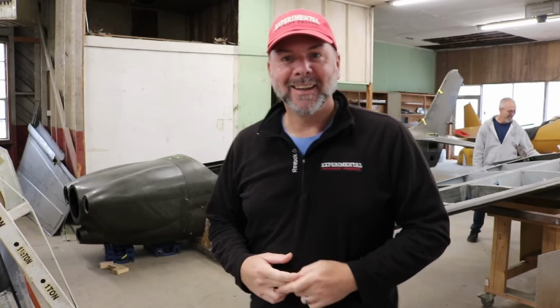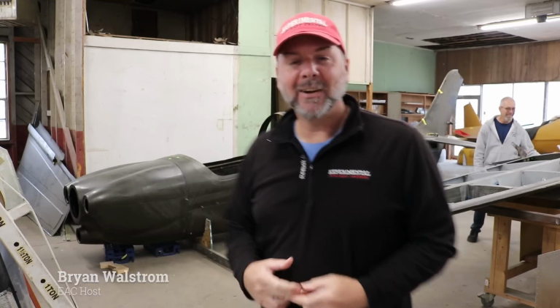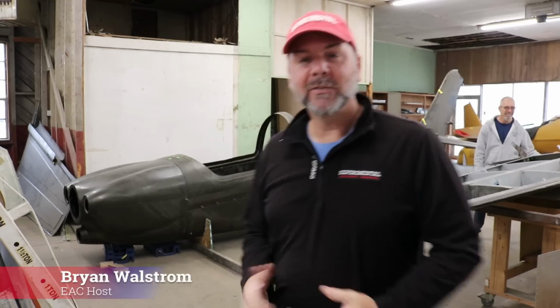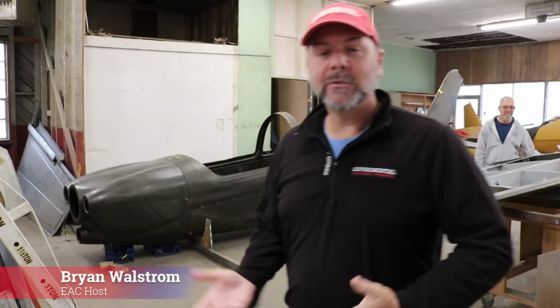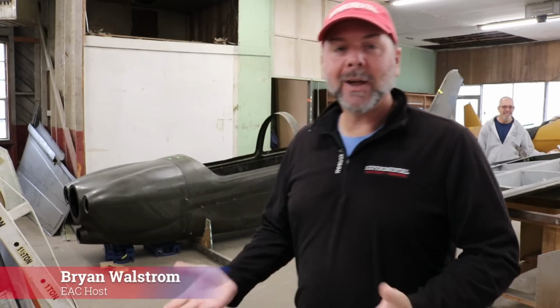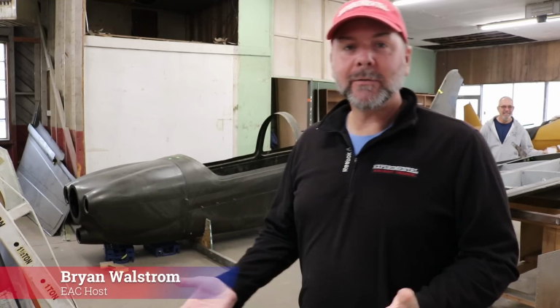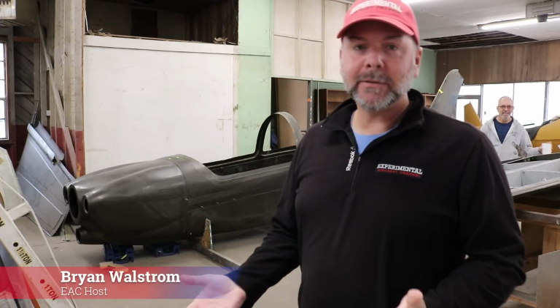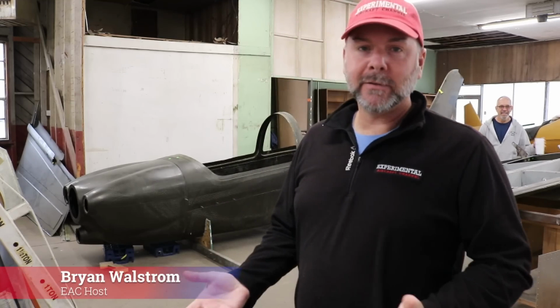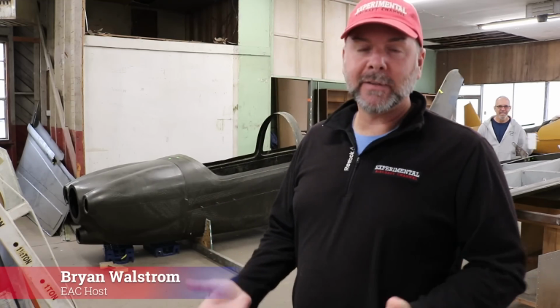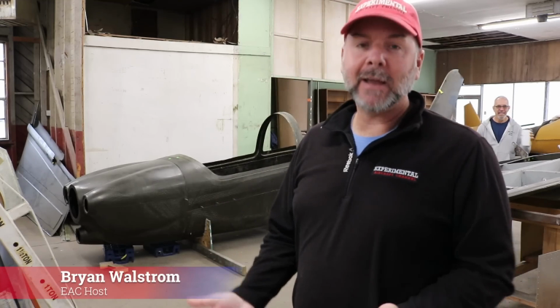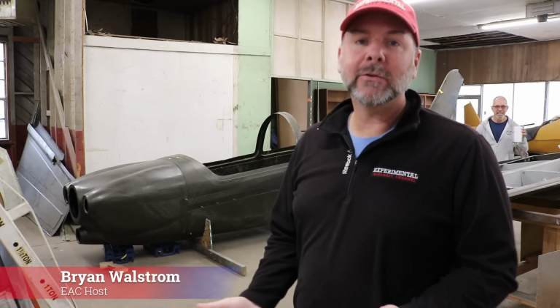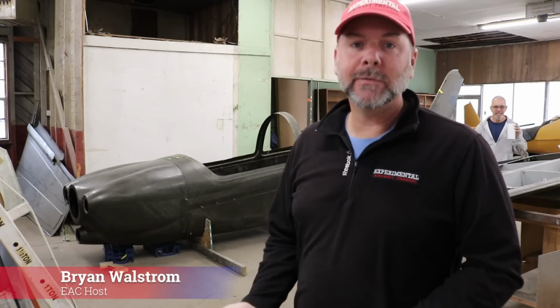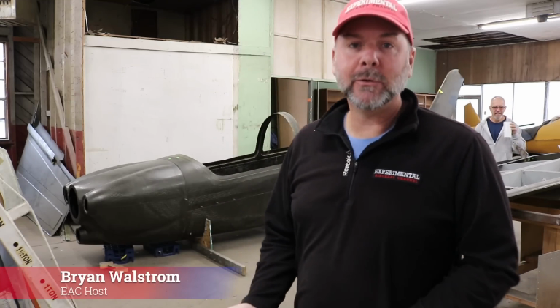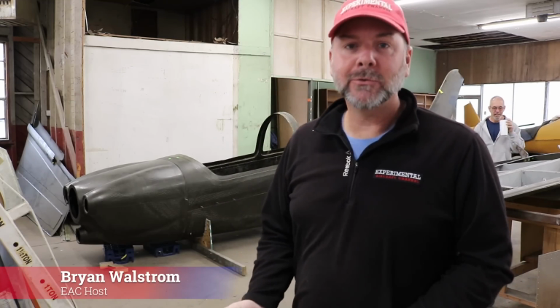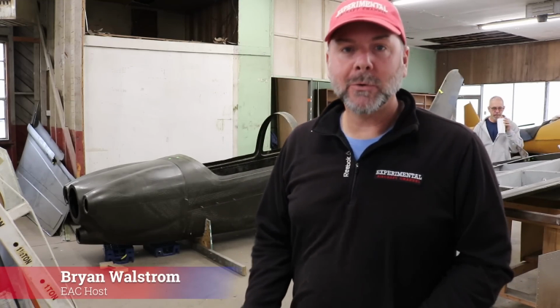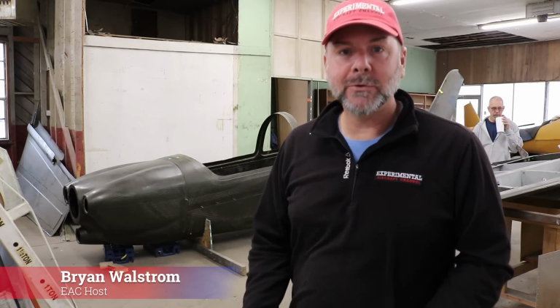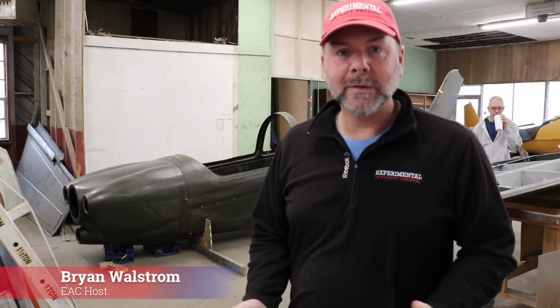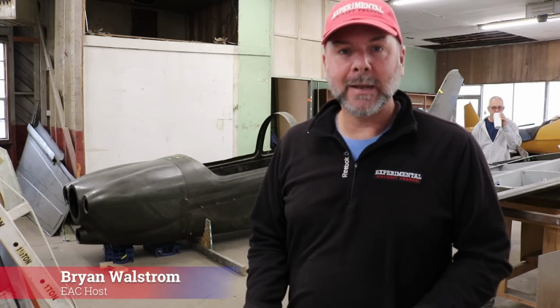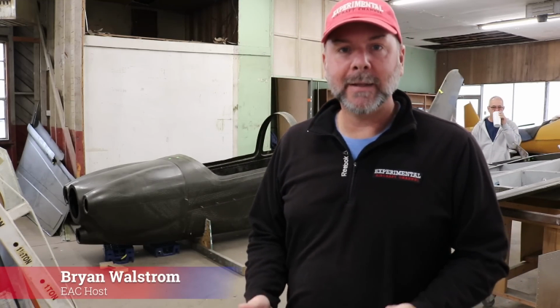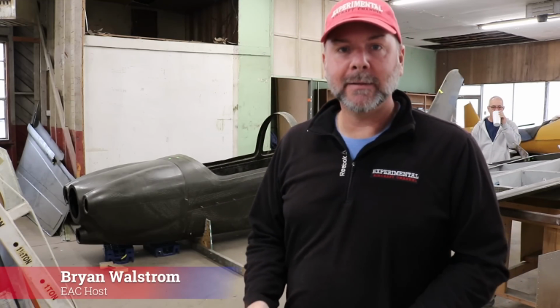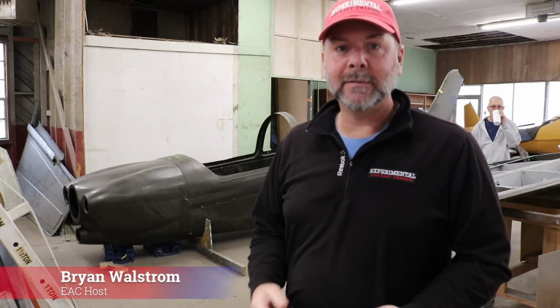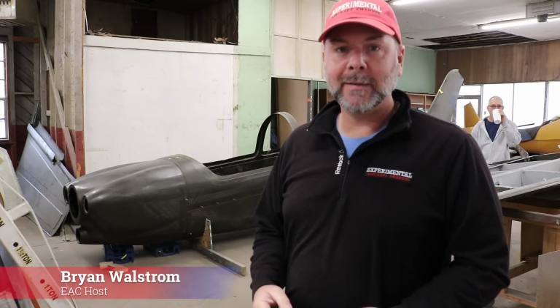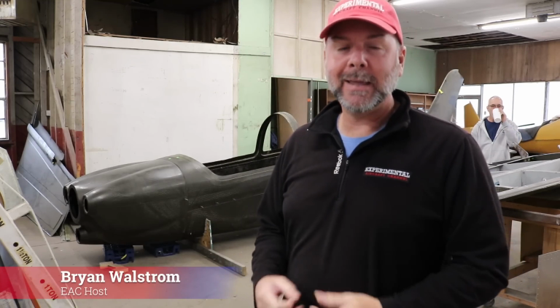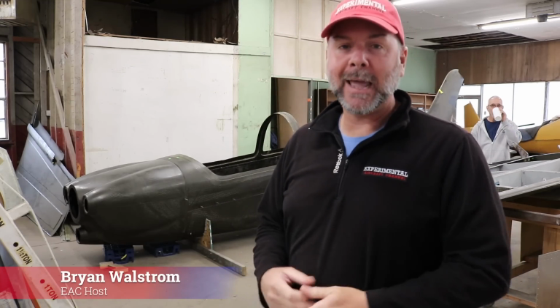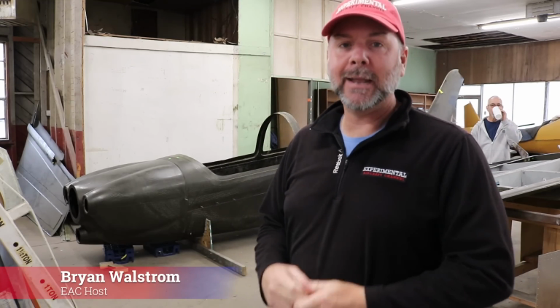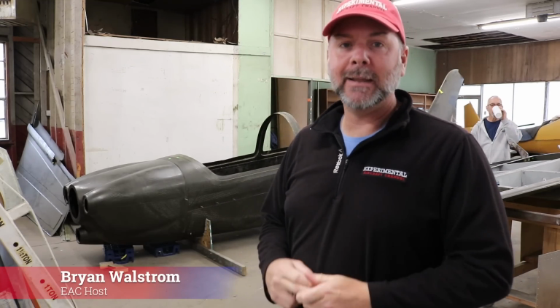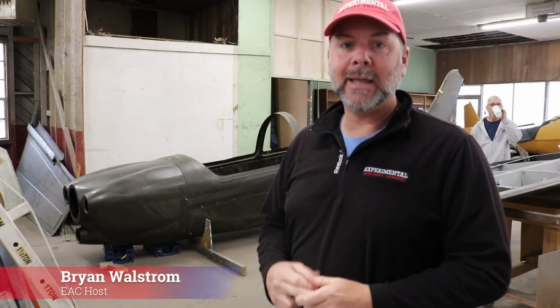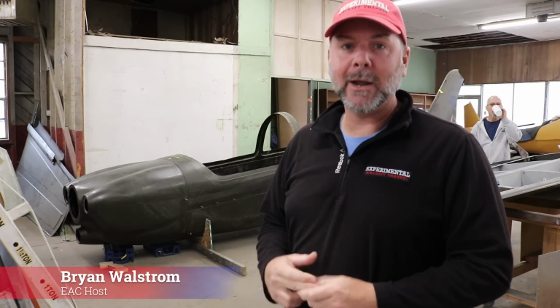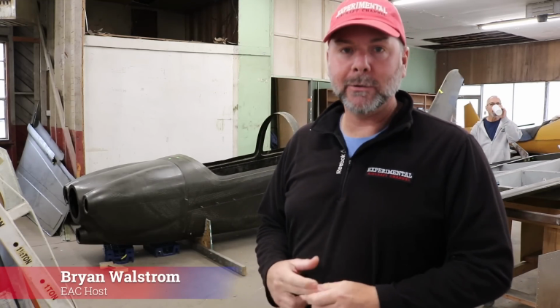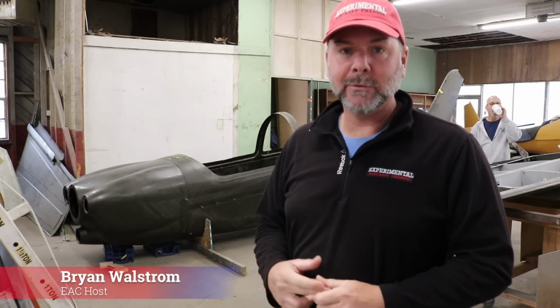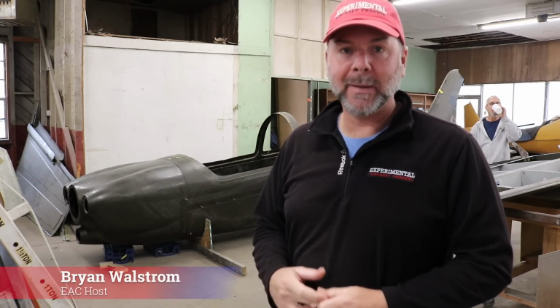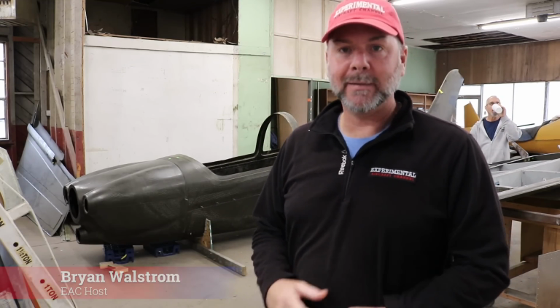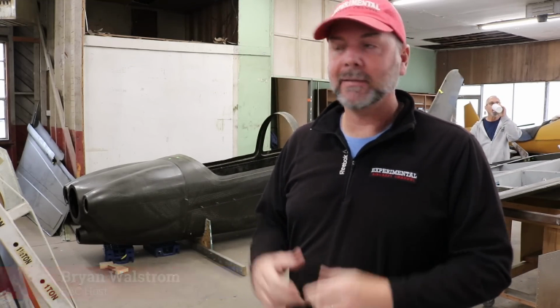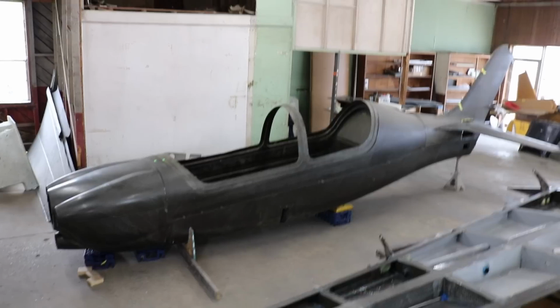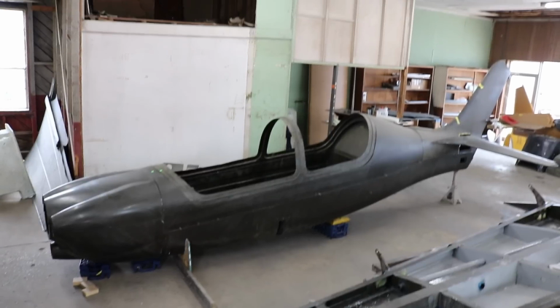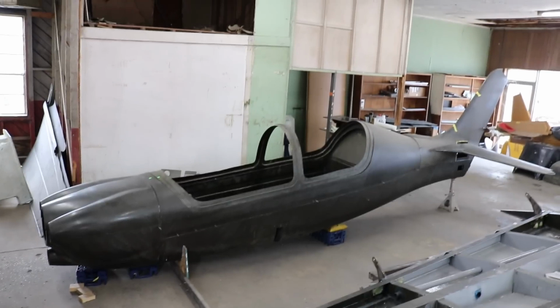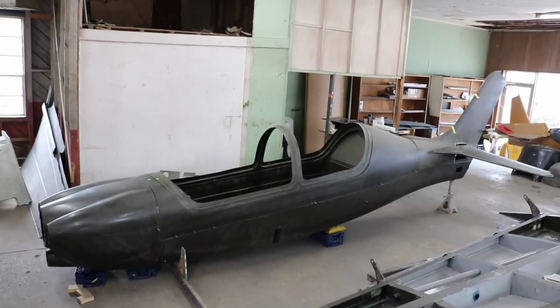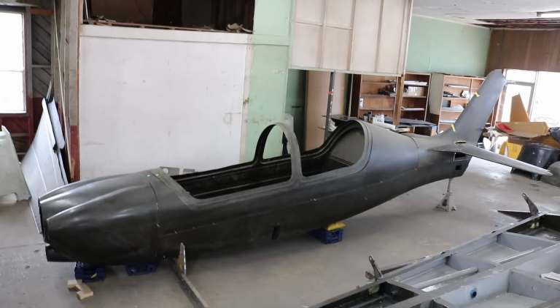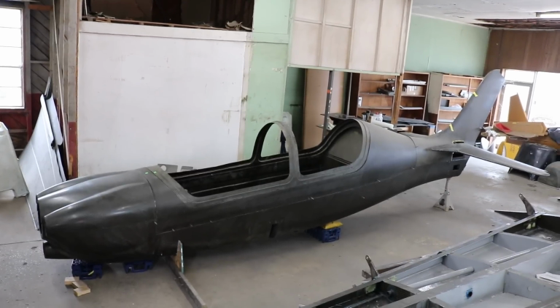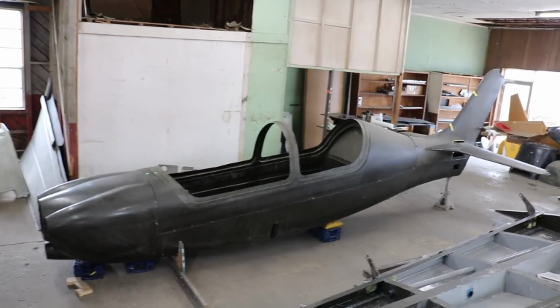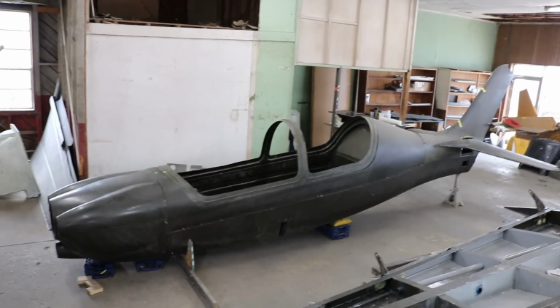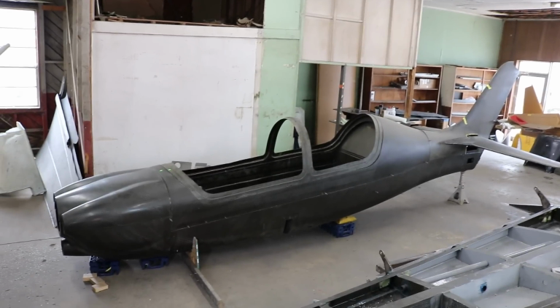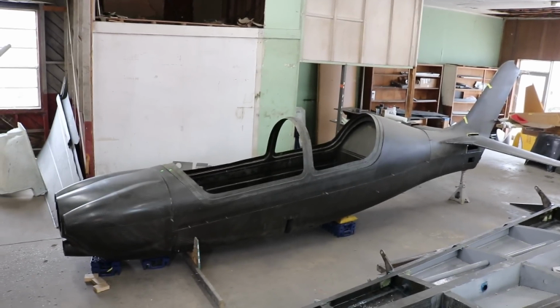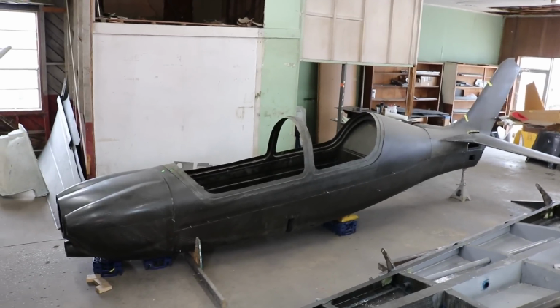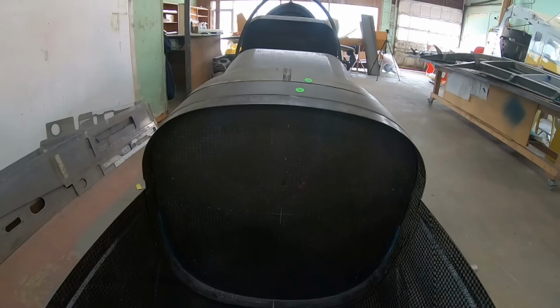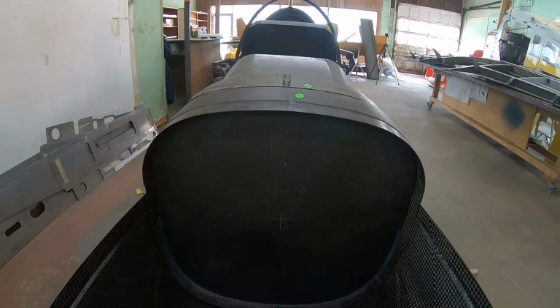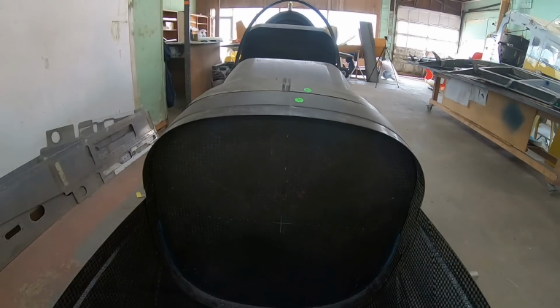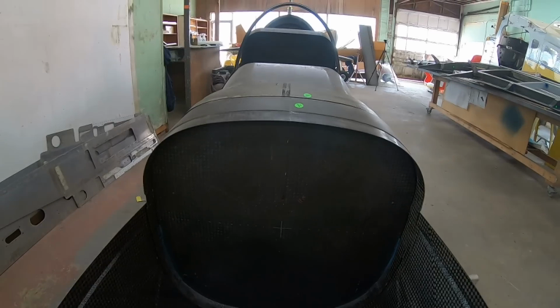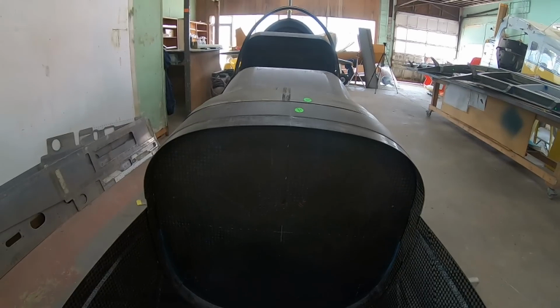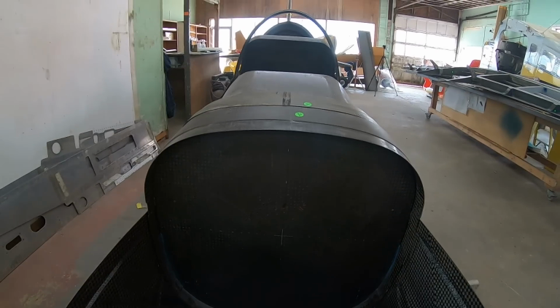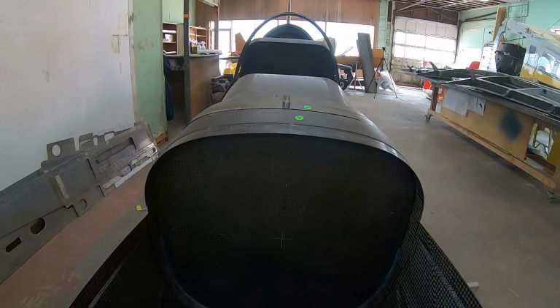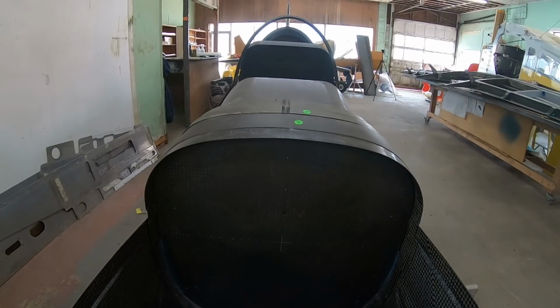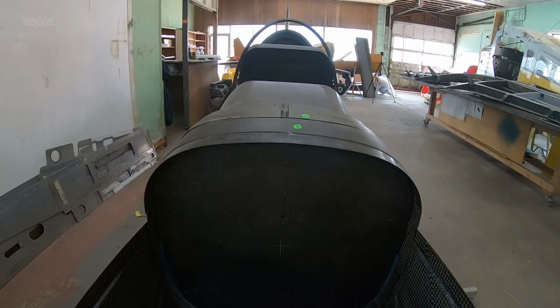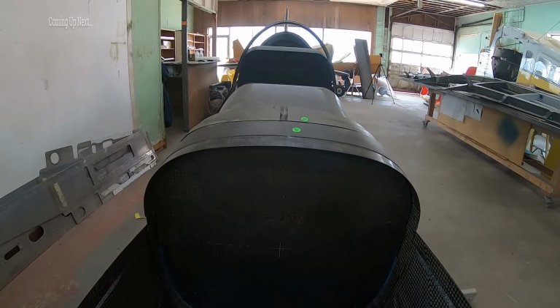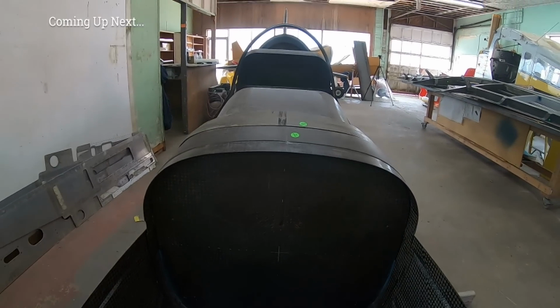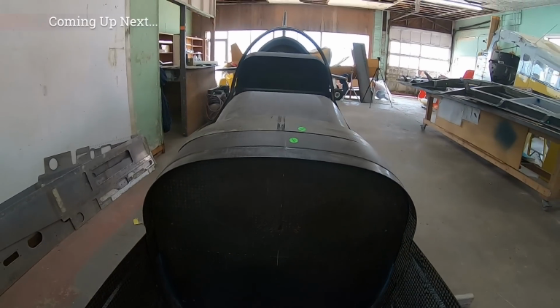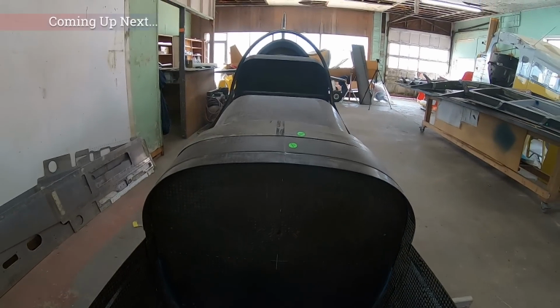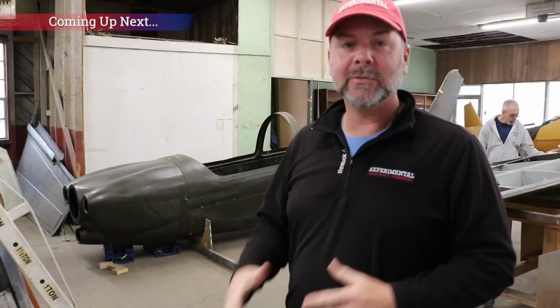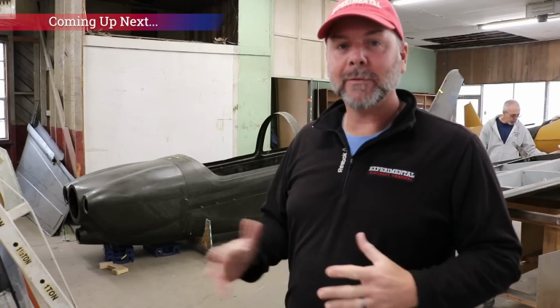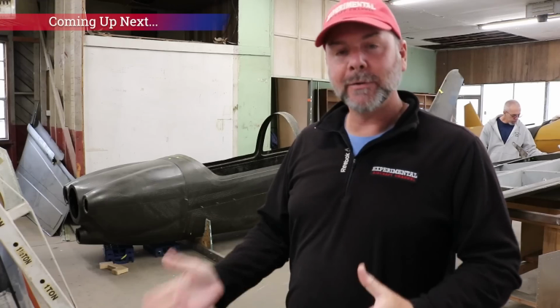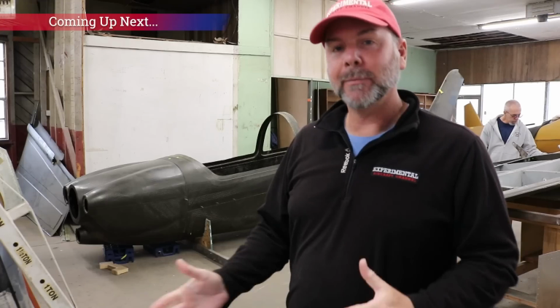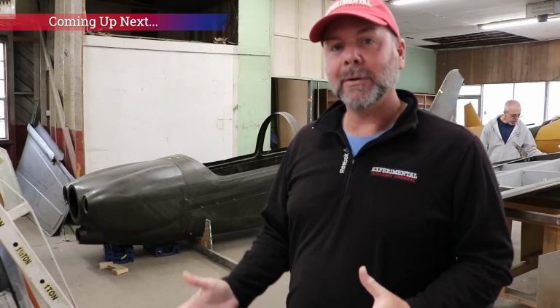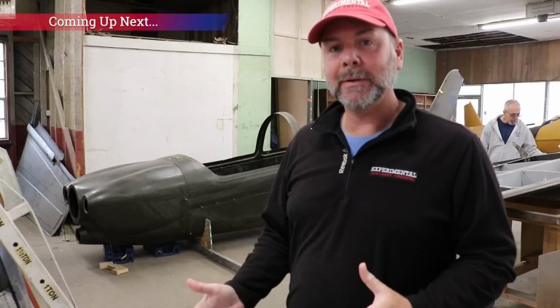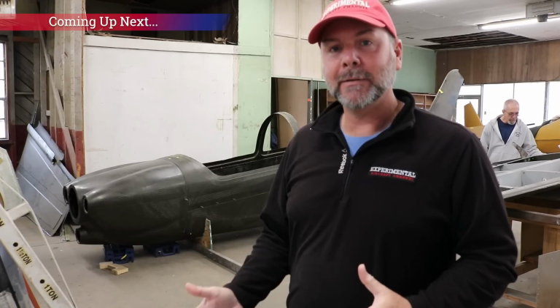I've traveled out to Sandersville, Georgia today to CKD Aerospace. Lots to cover here, lots in the shop, several different buildings.